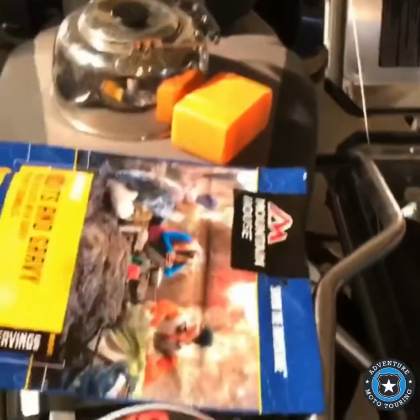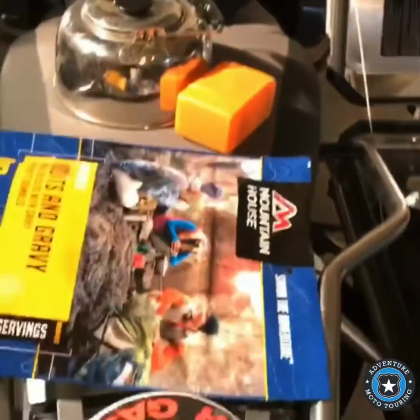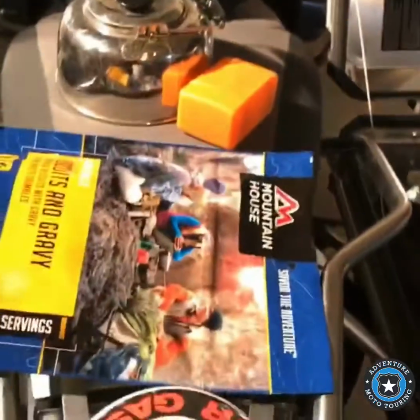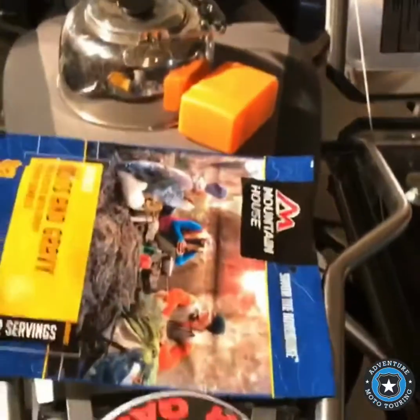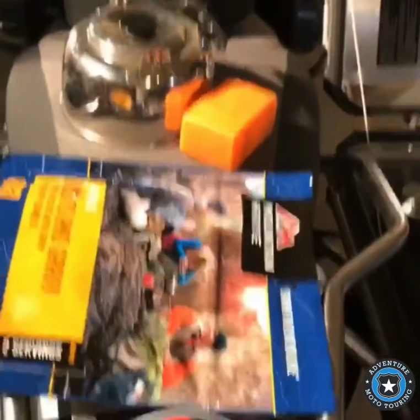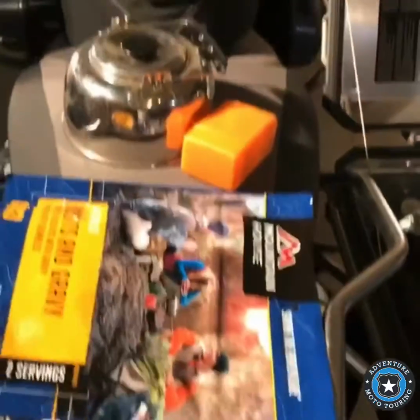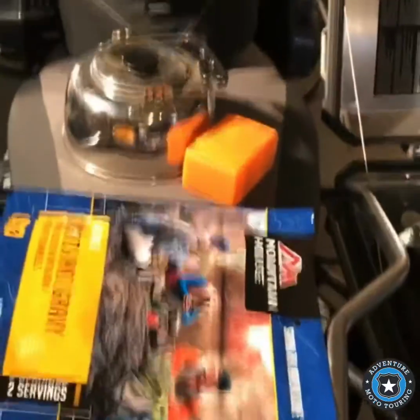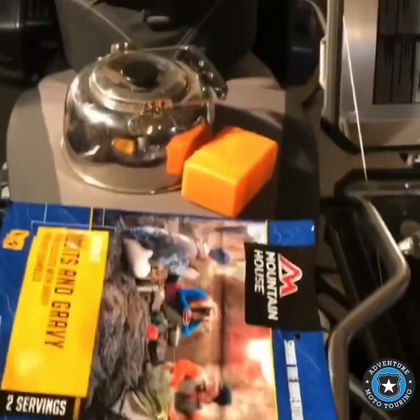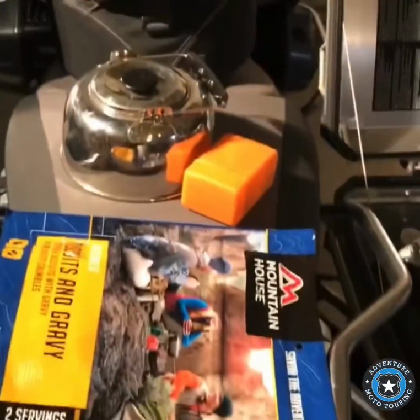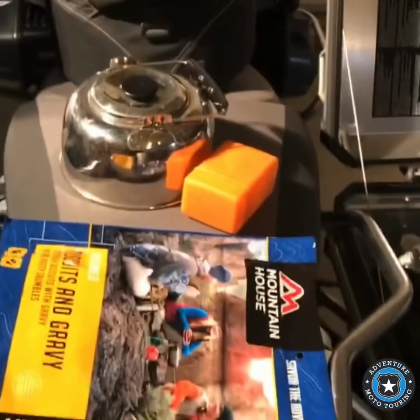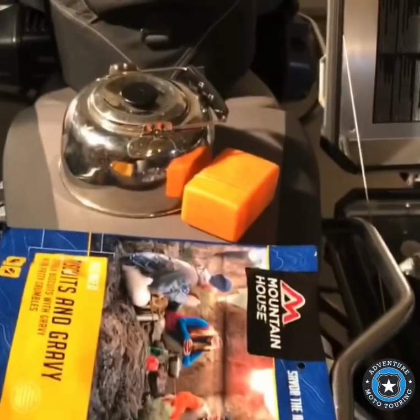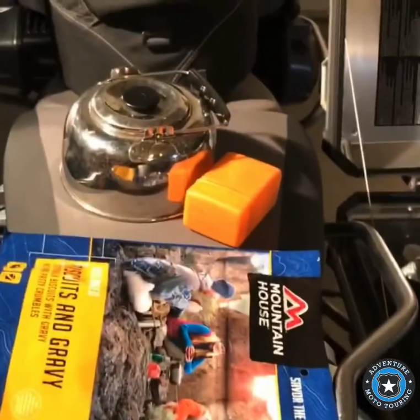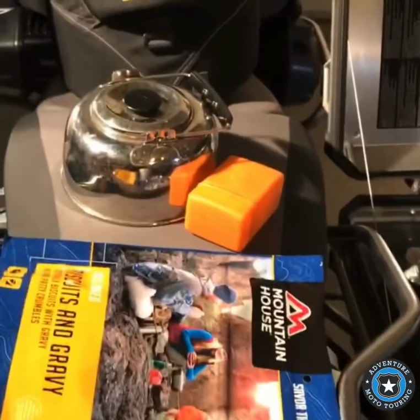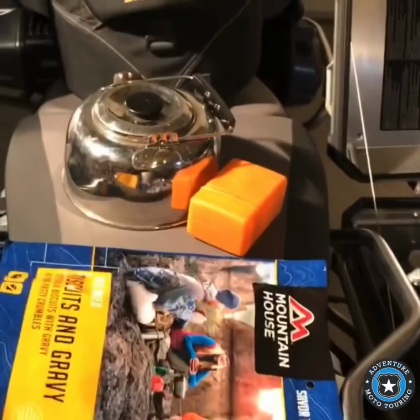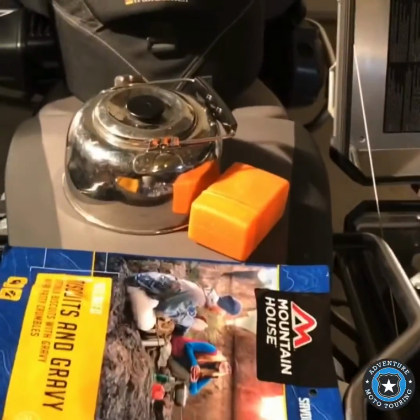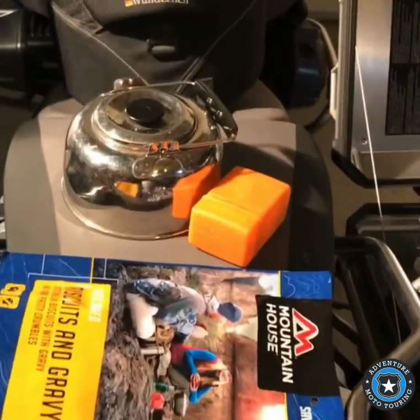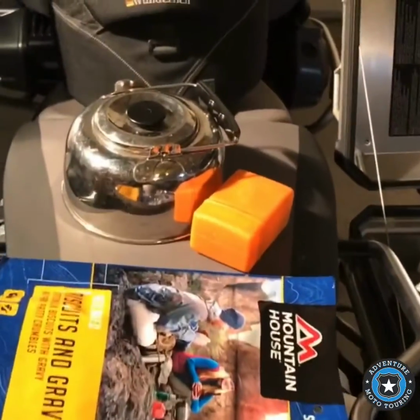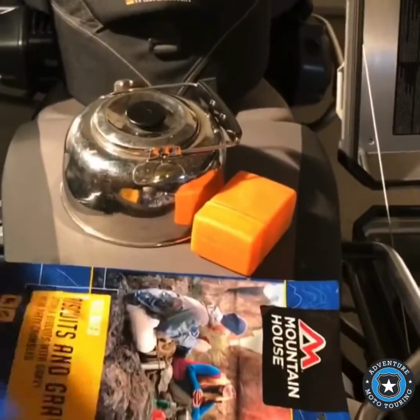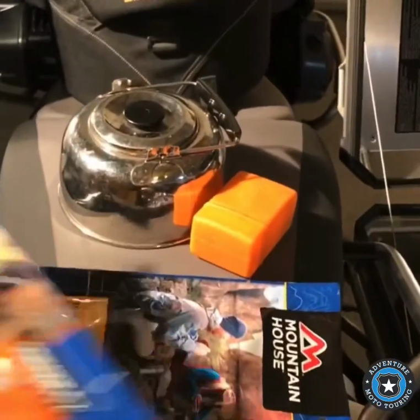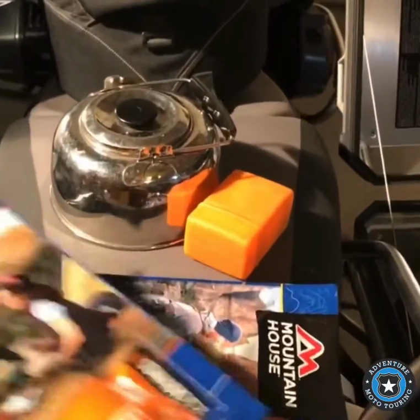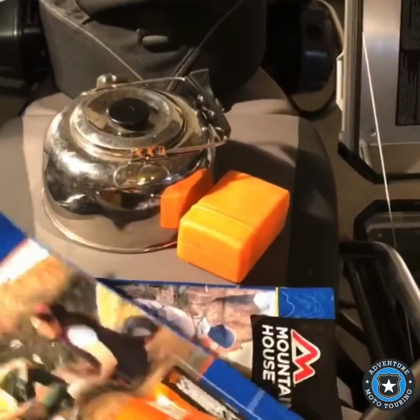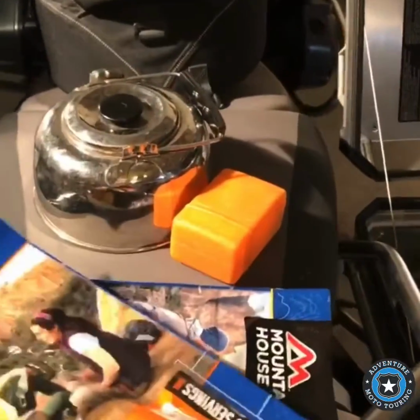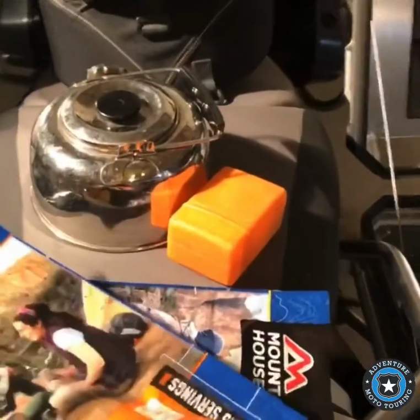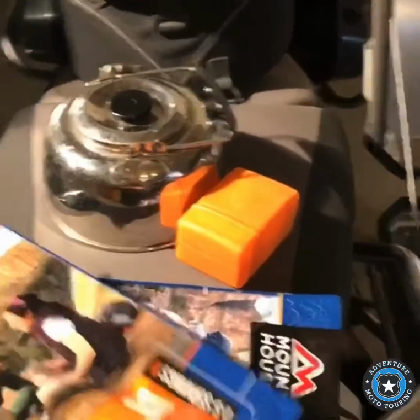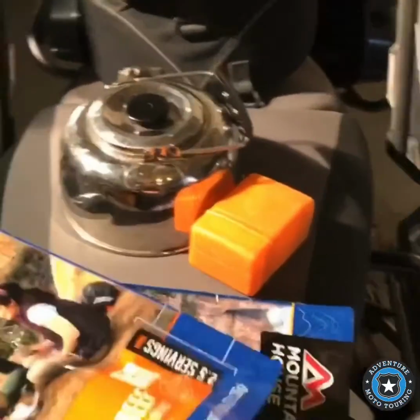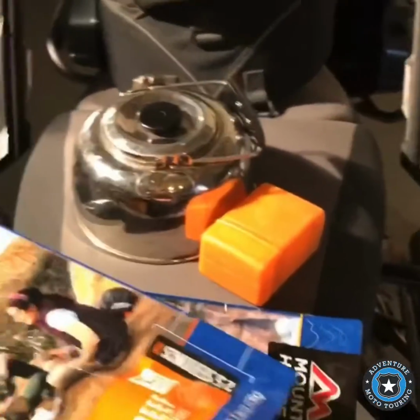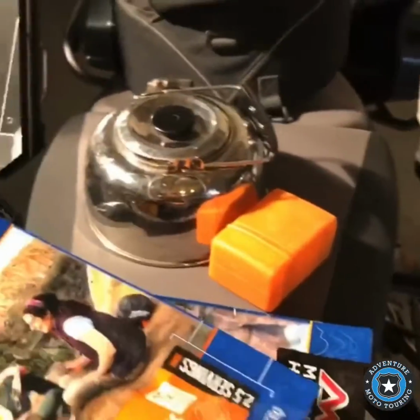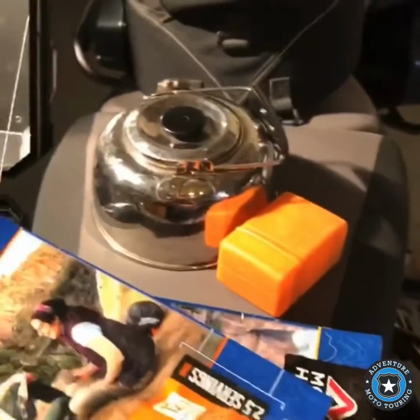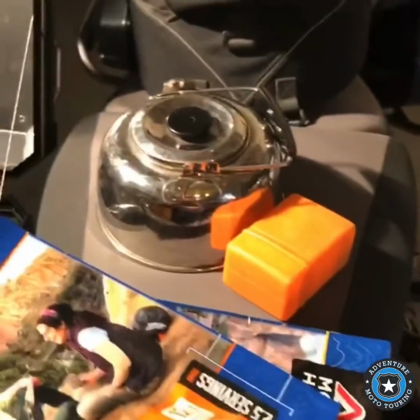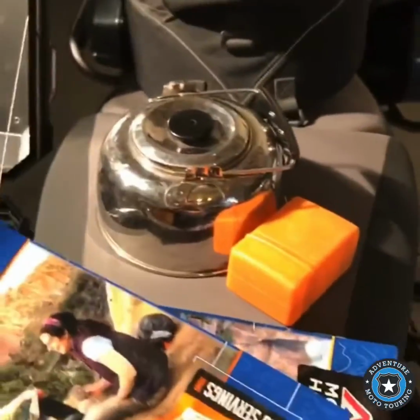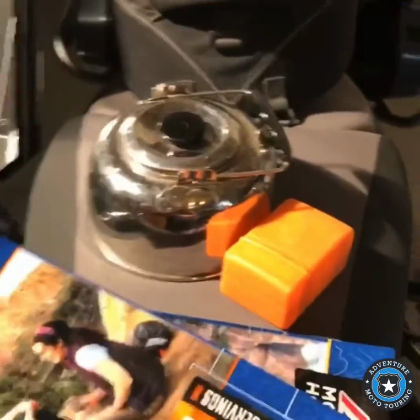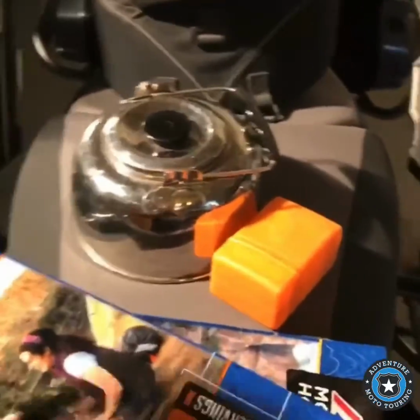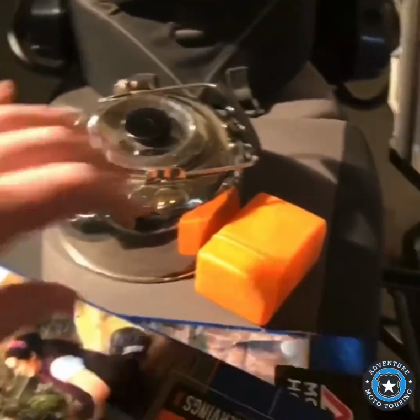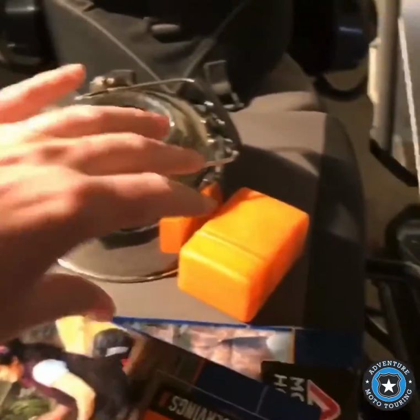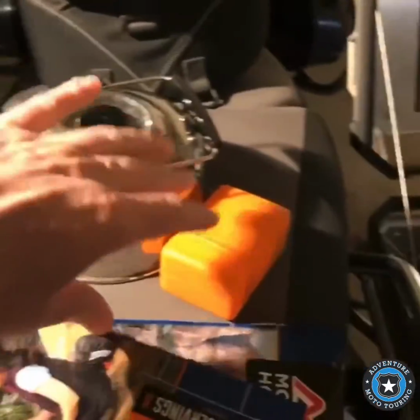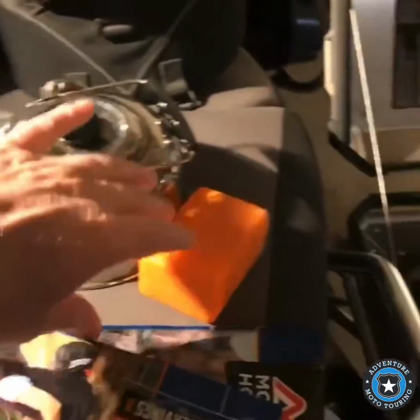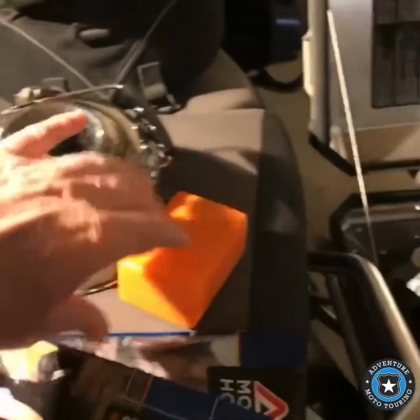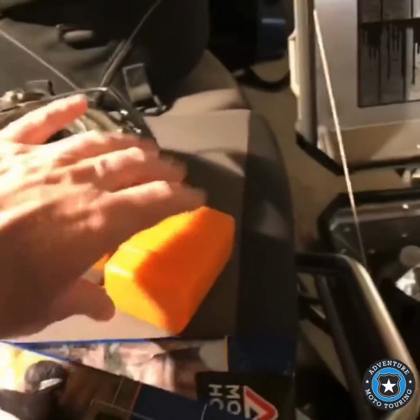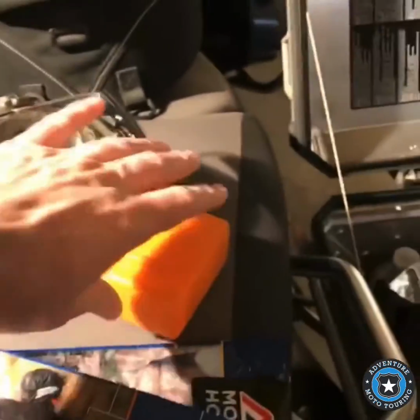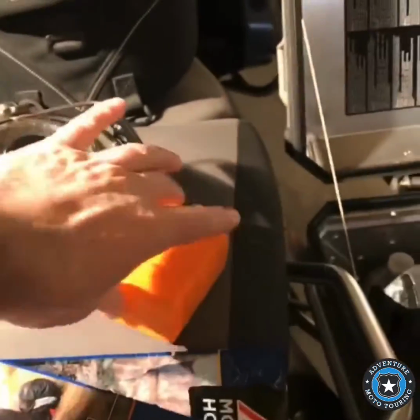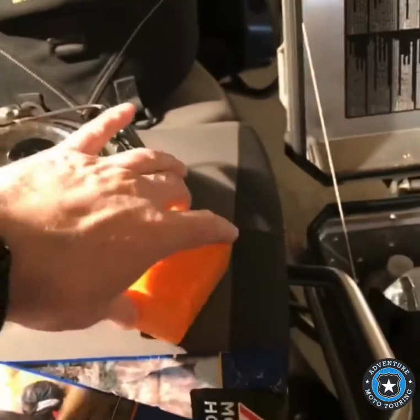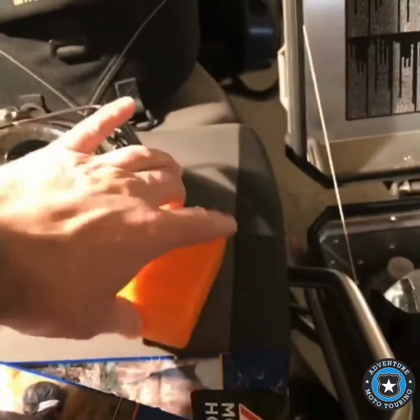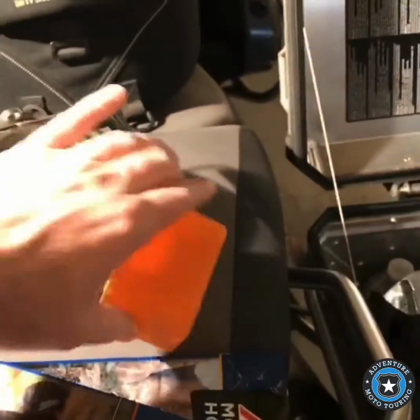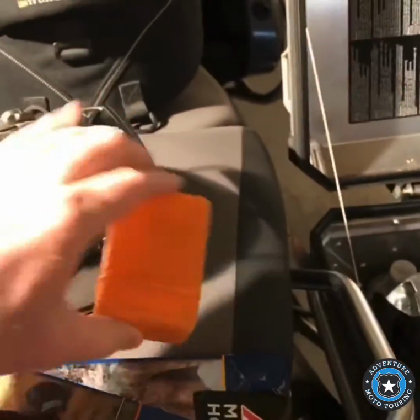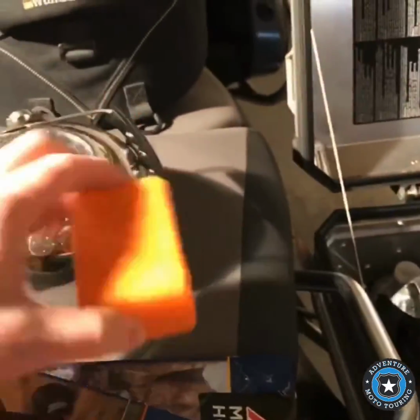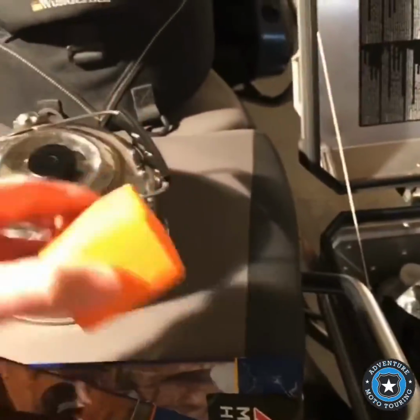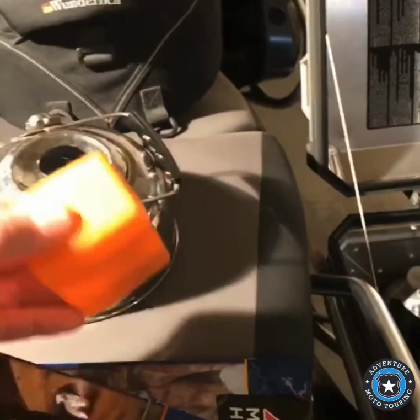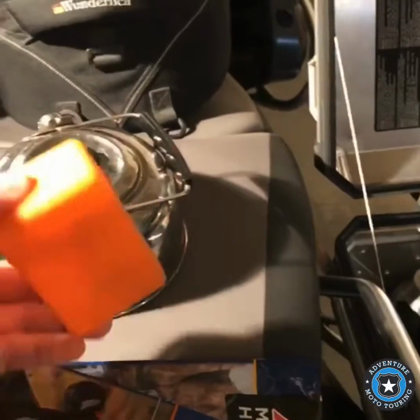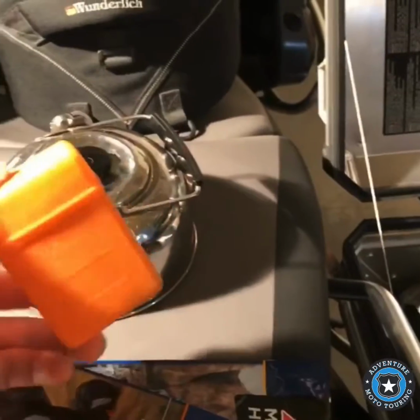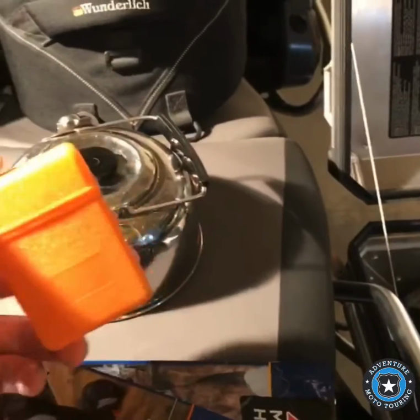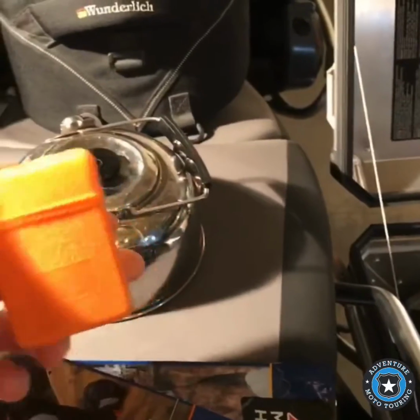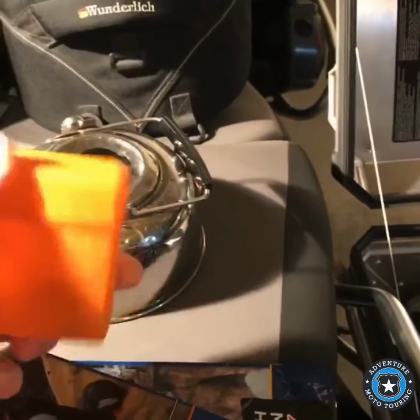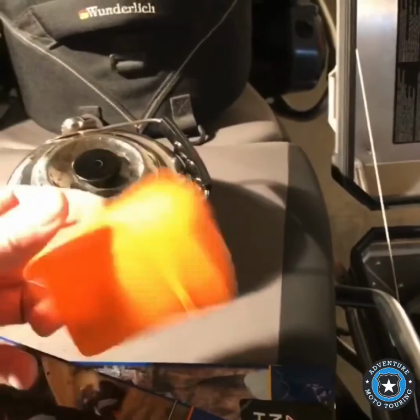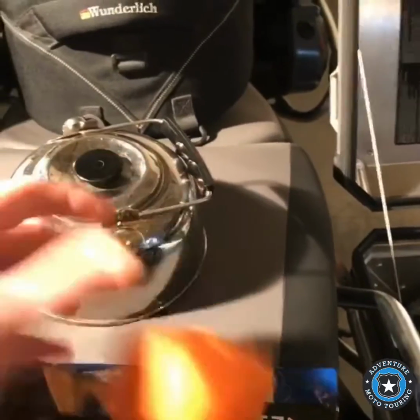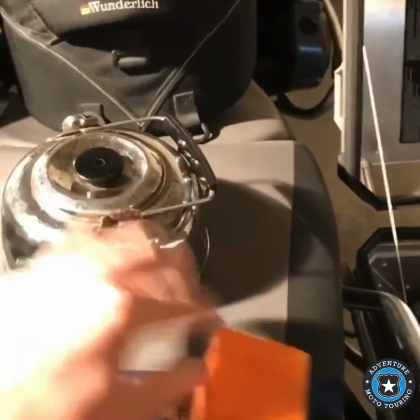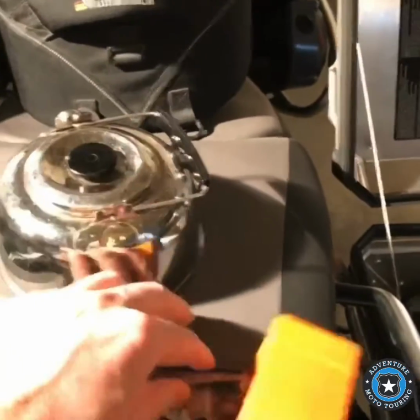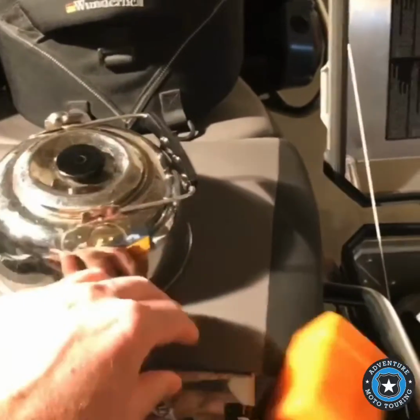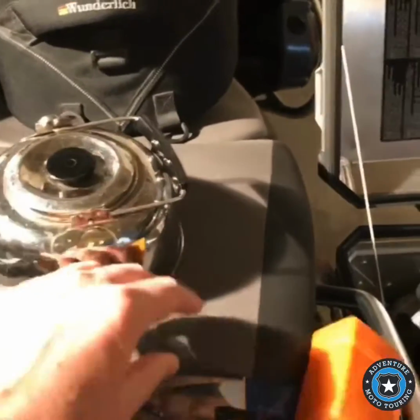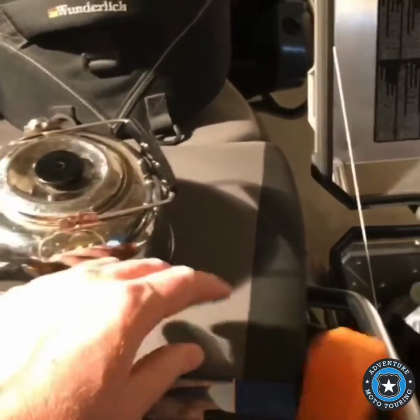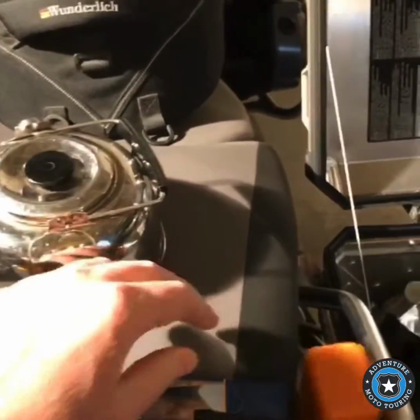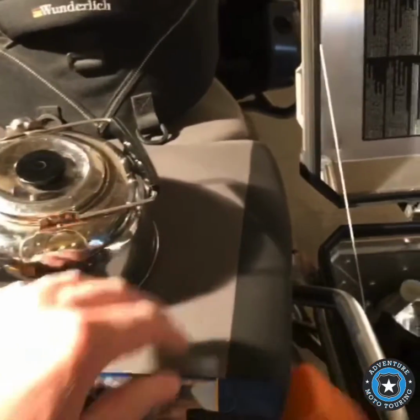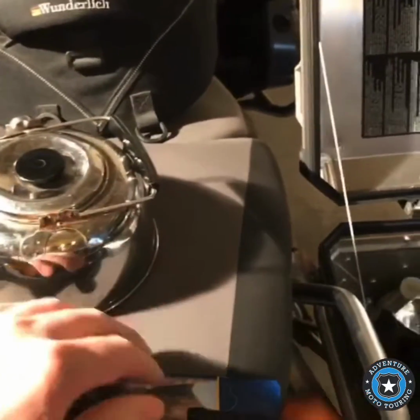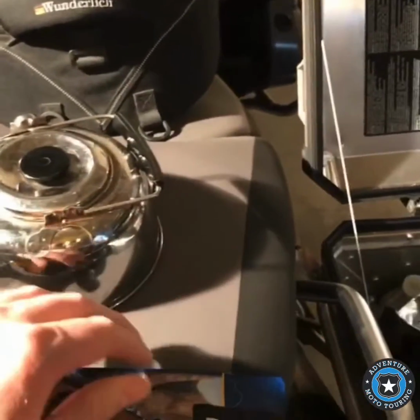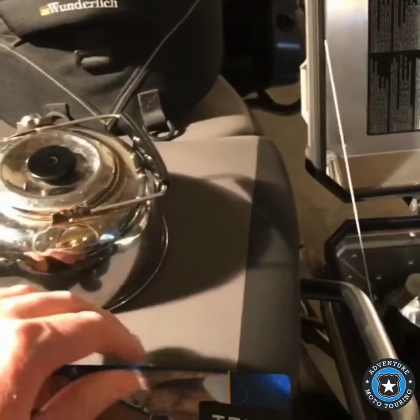I just have a couple Mountain House meals just in case we need them, and a little tiny stove here just to heat up water.